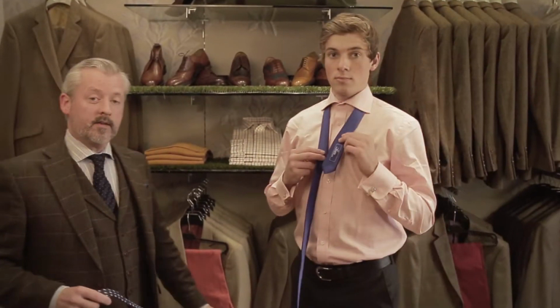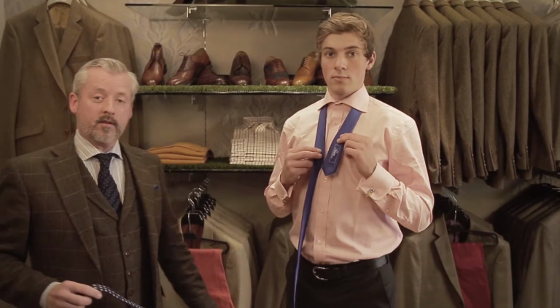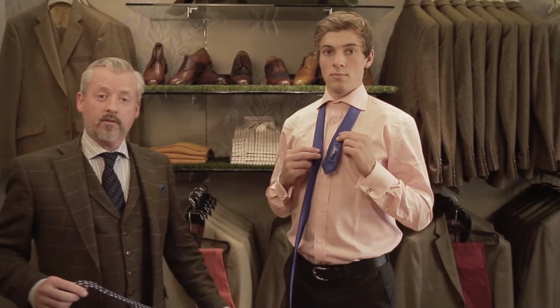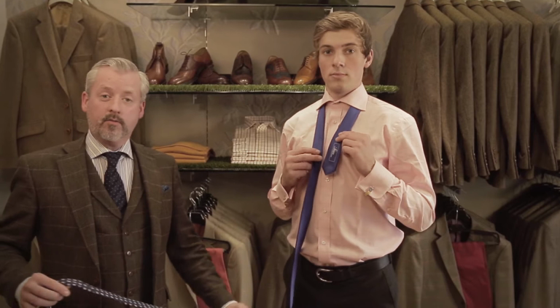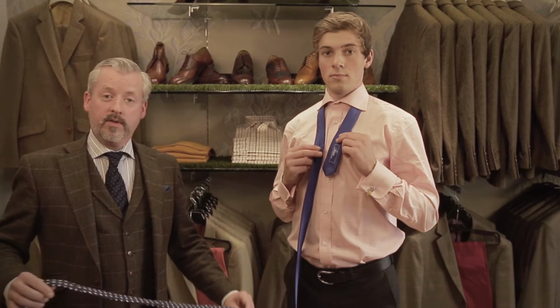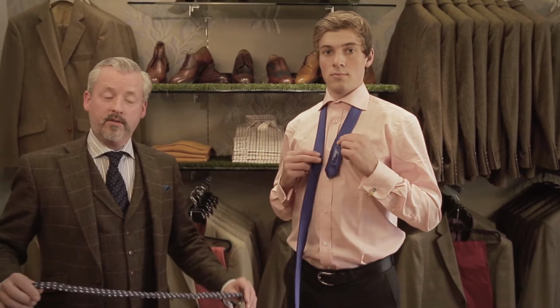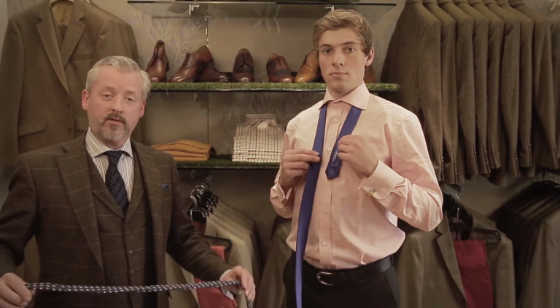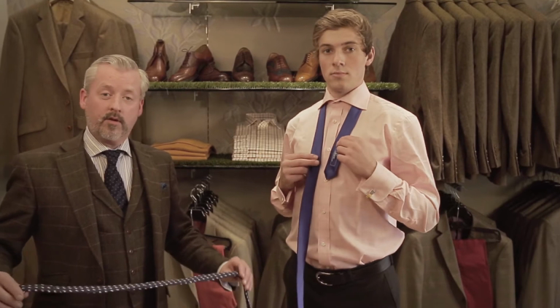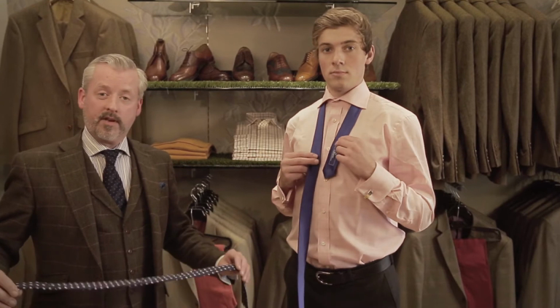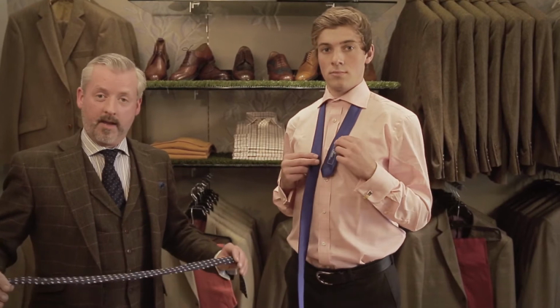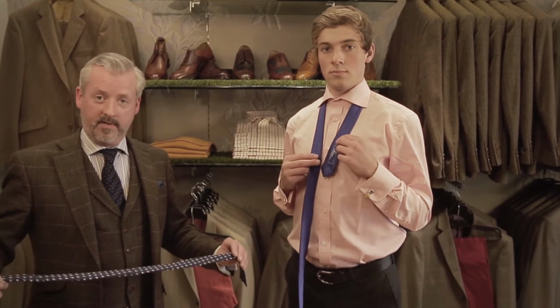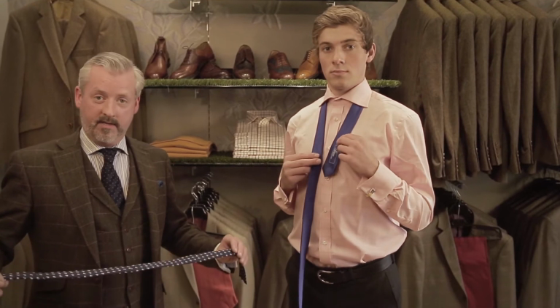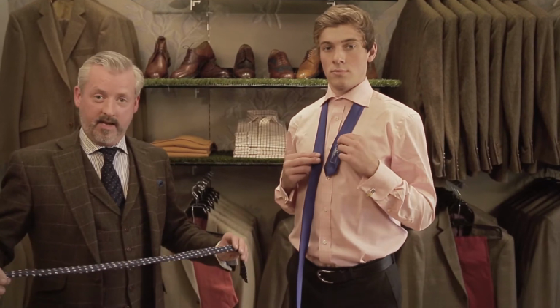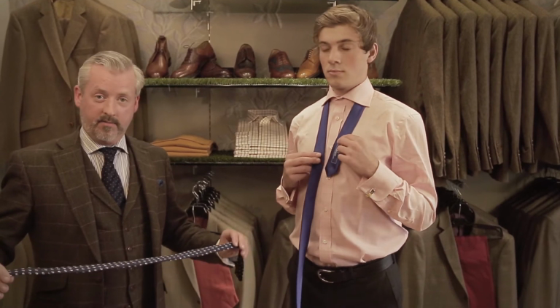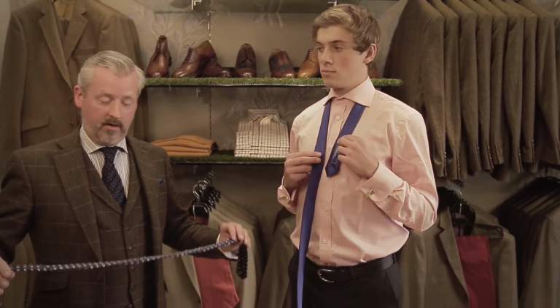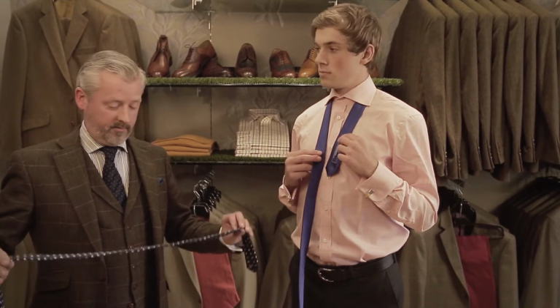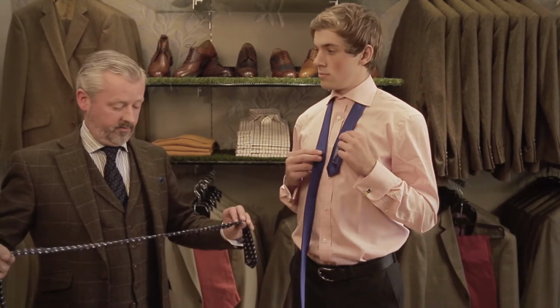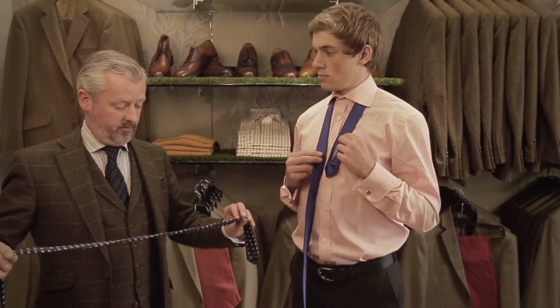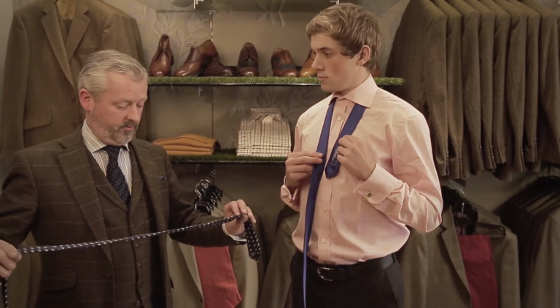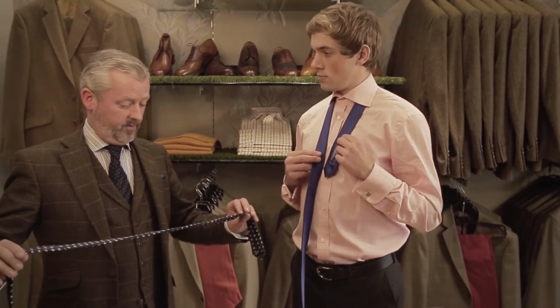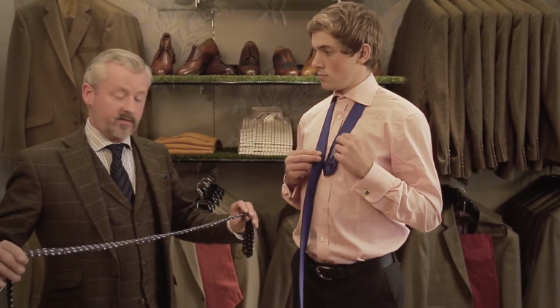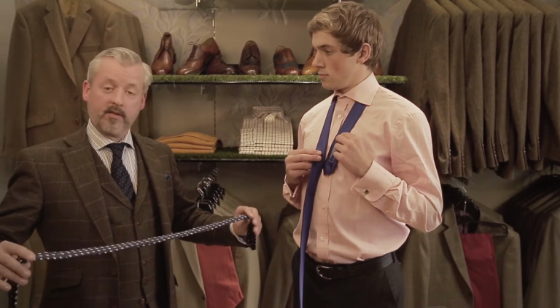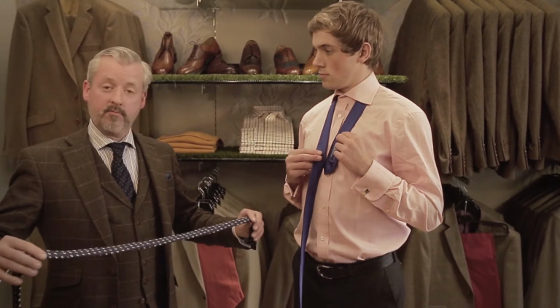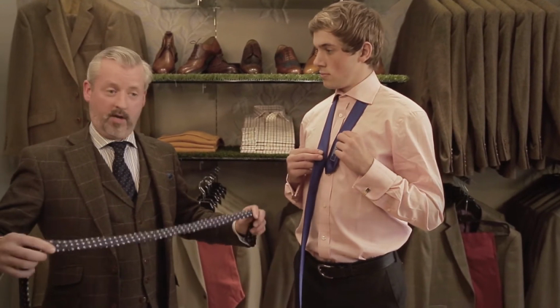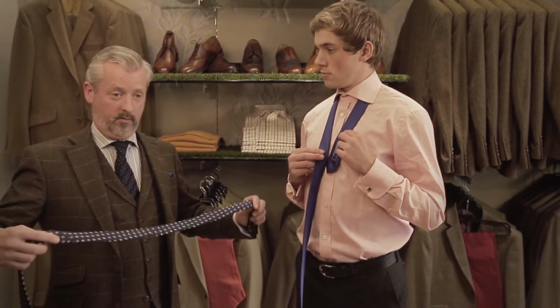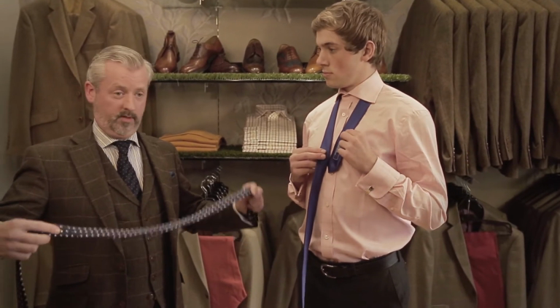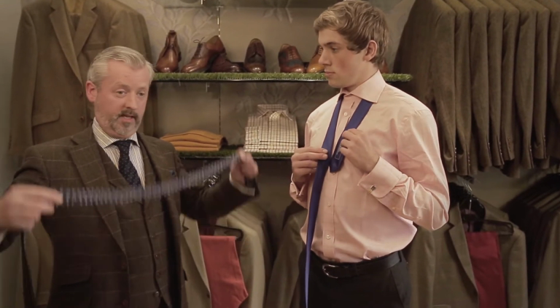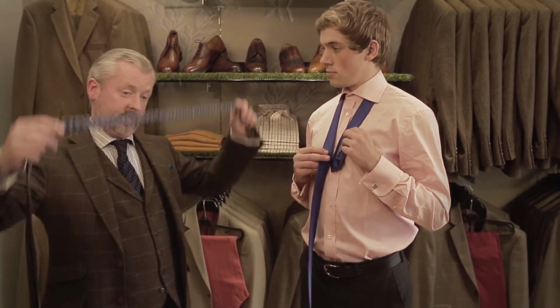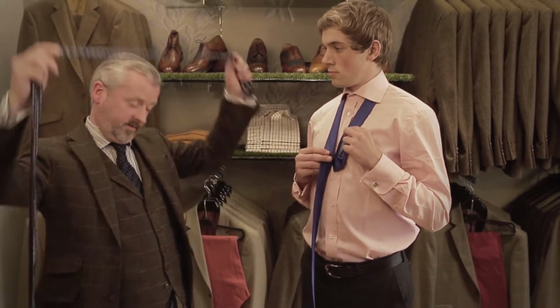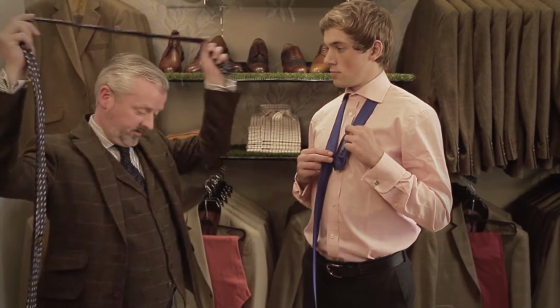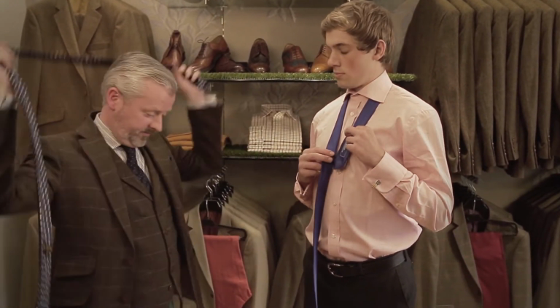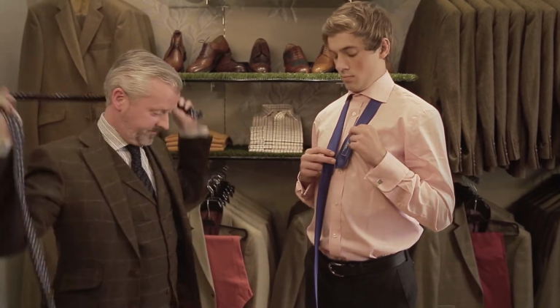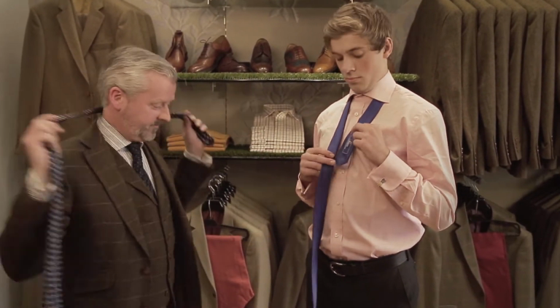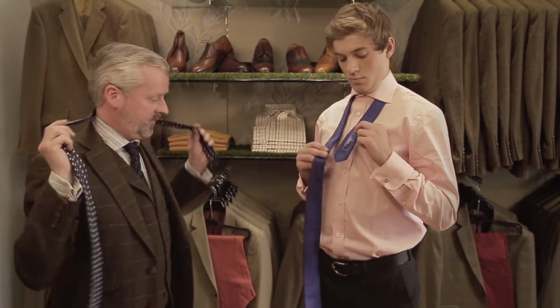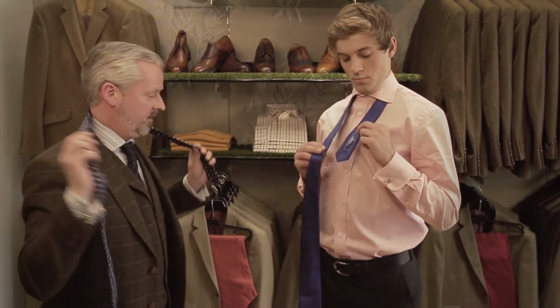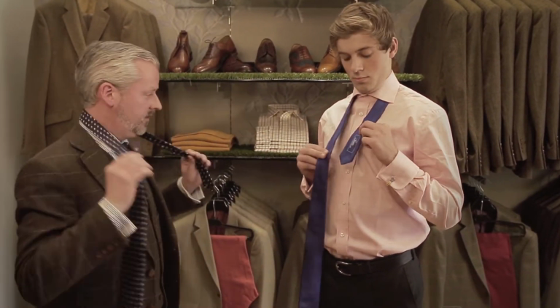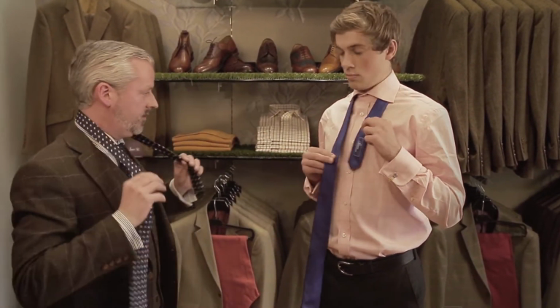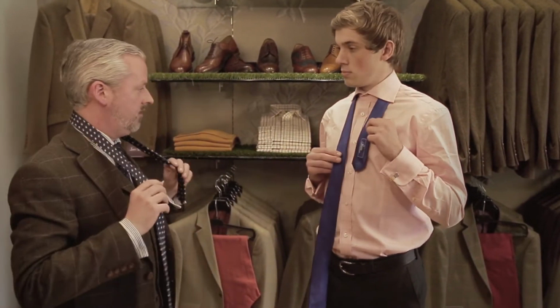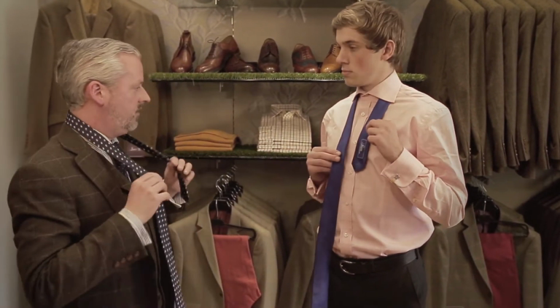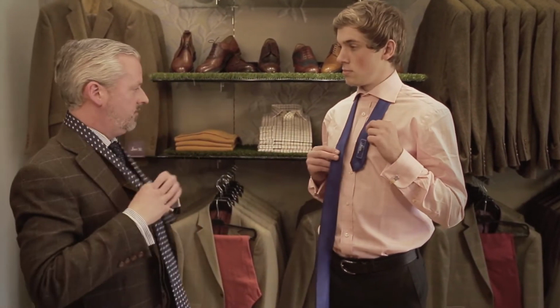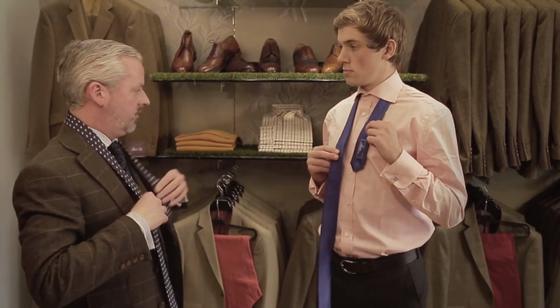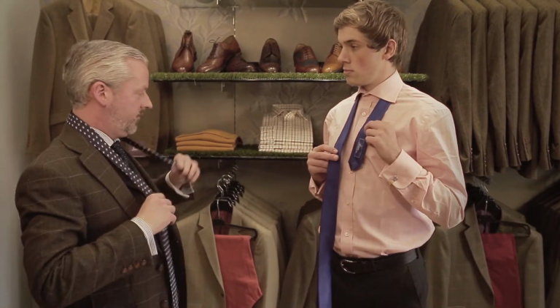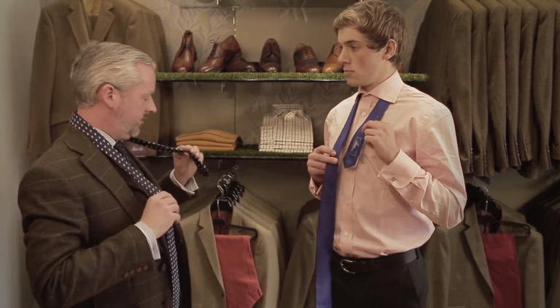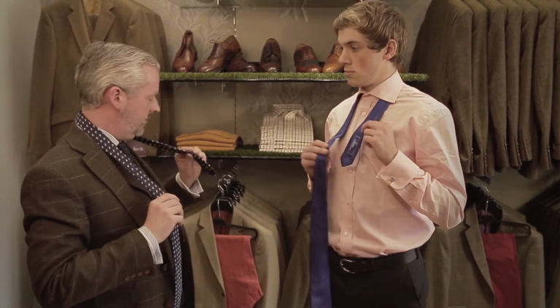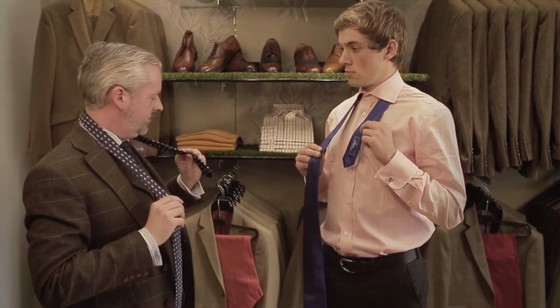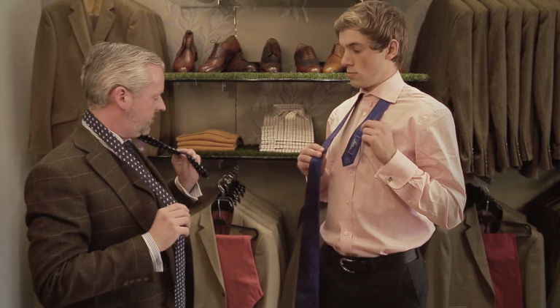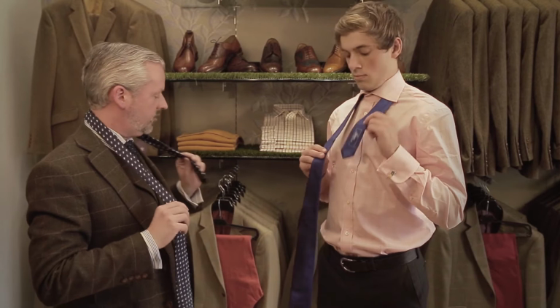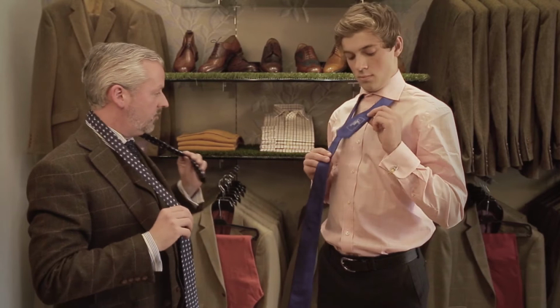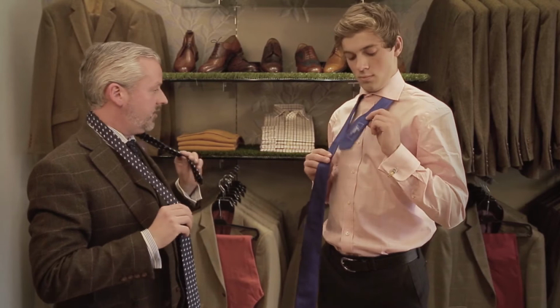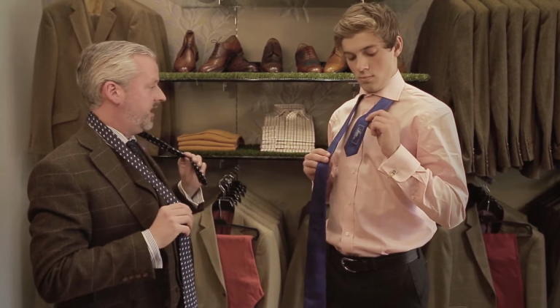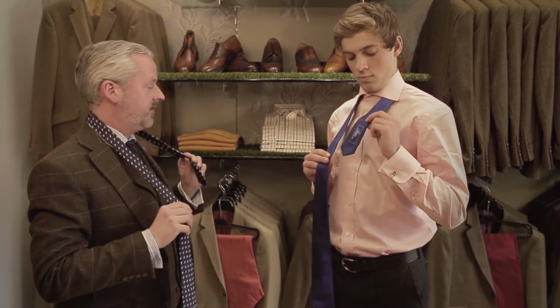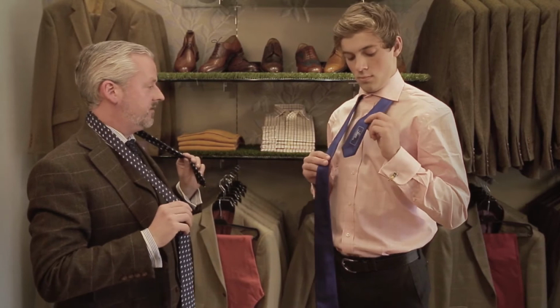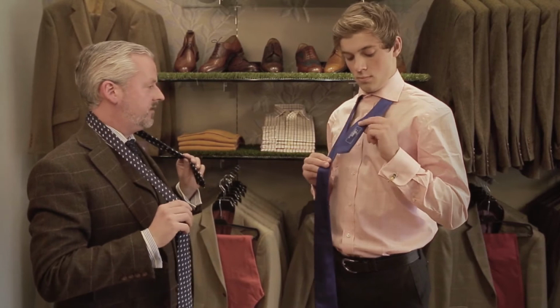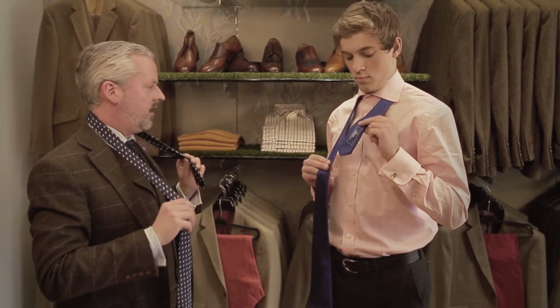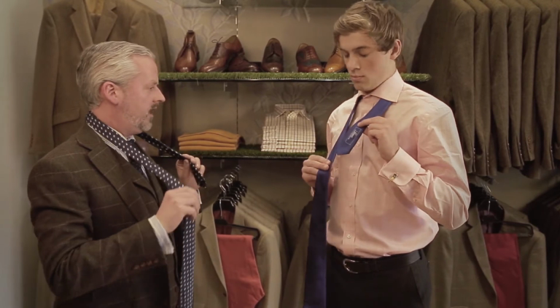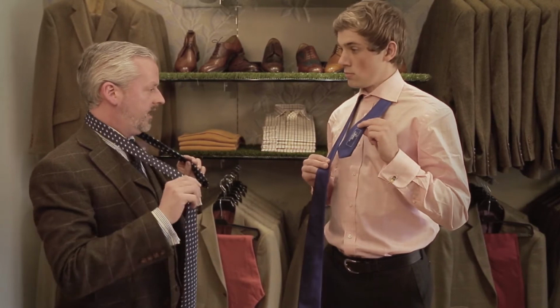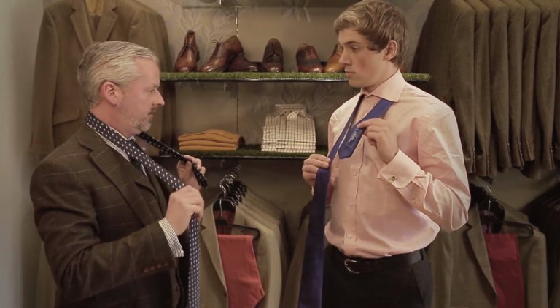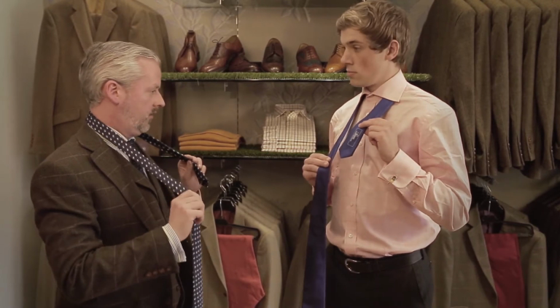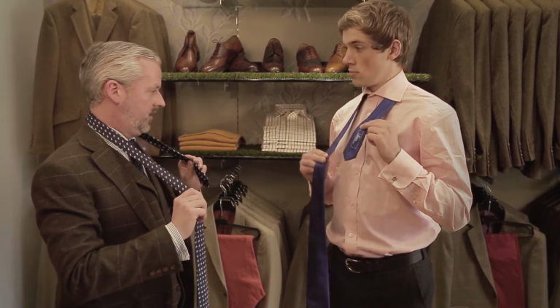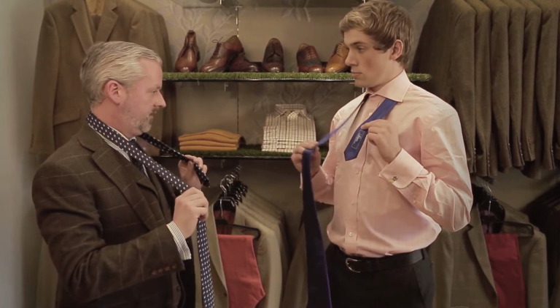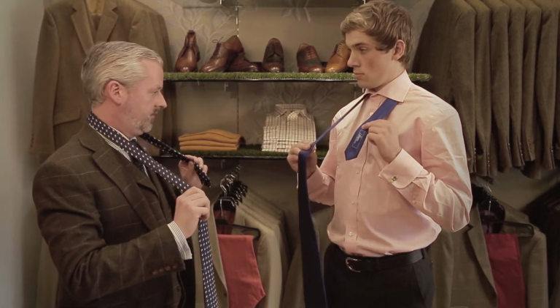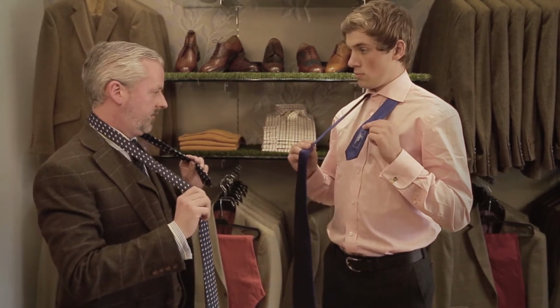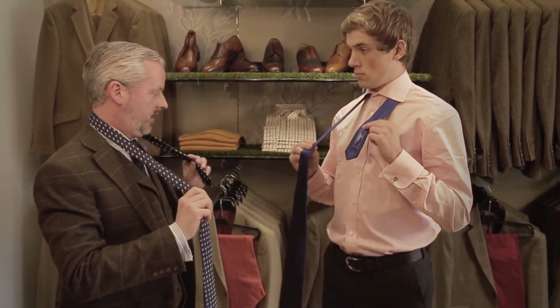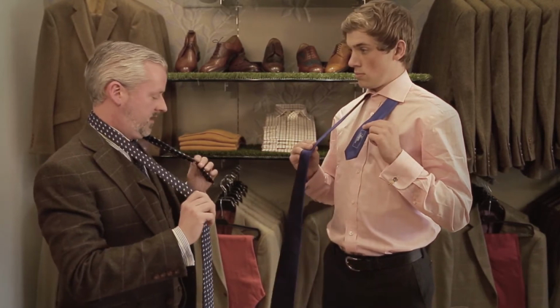The Windsor knot, aptly named after the Duke of Windsor, goes like this. So we've got the shorter length of tie and the longer length of tie.